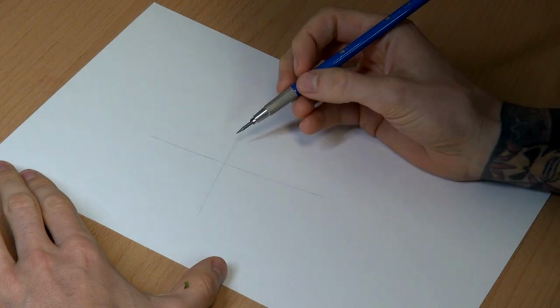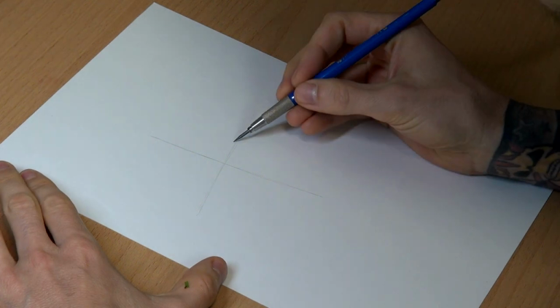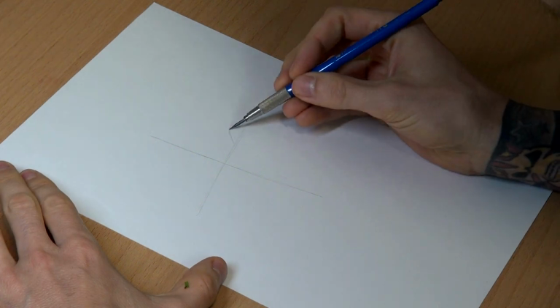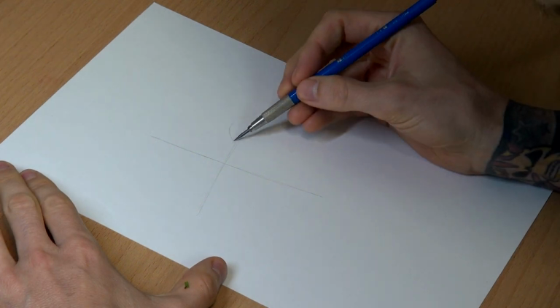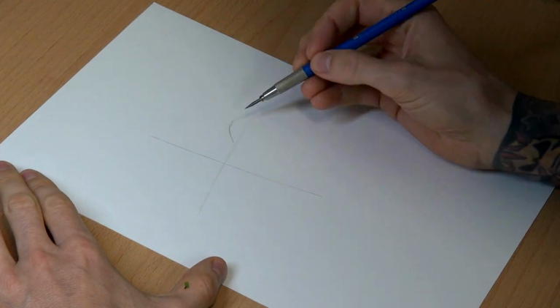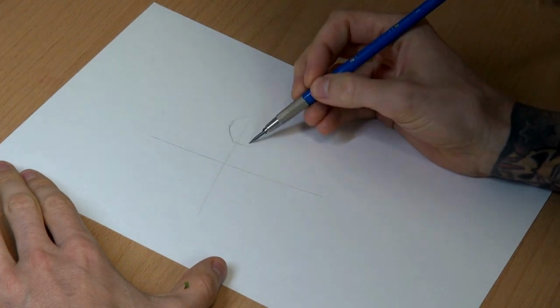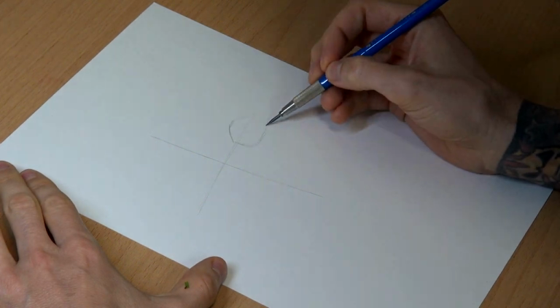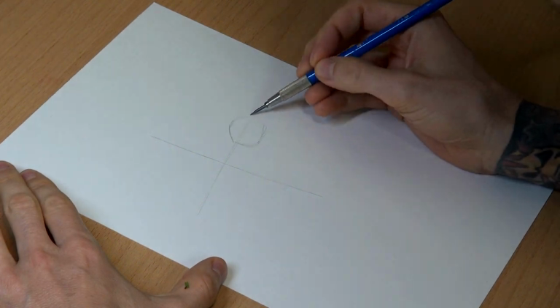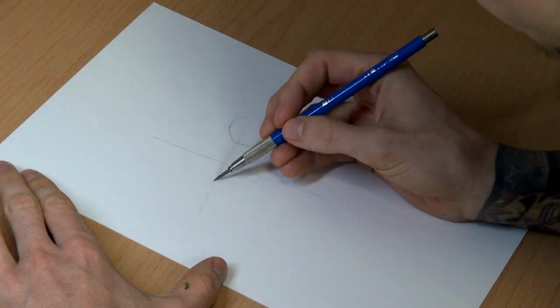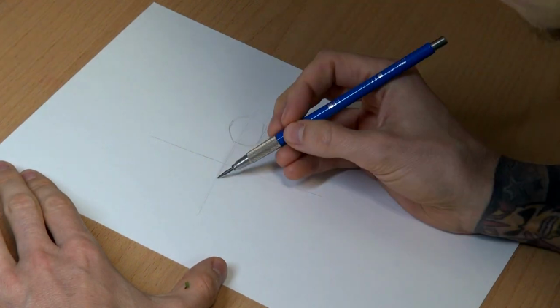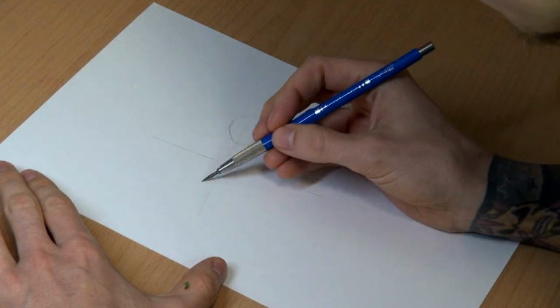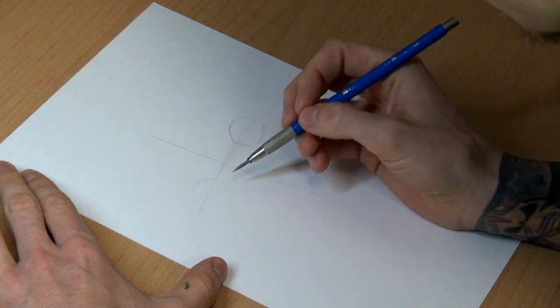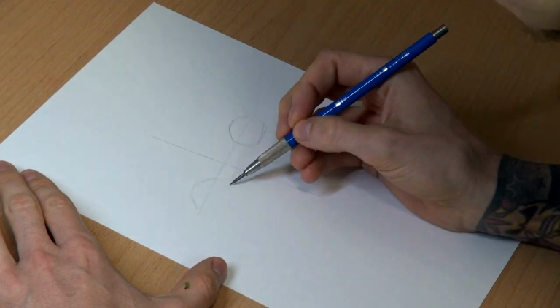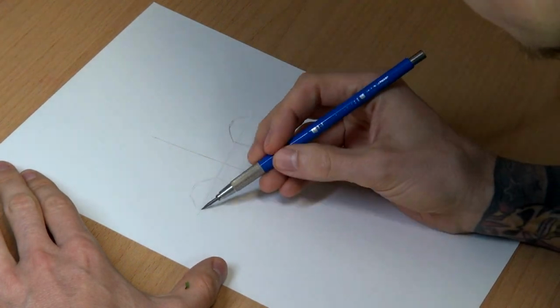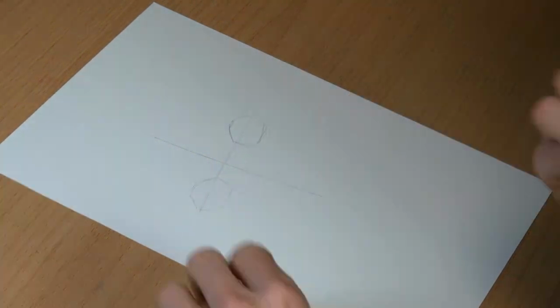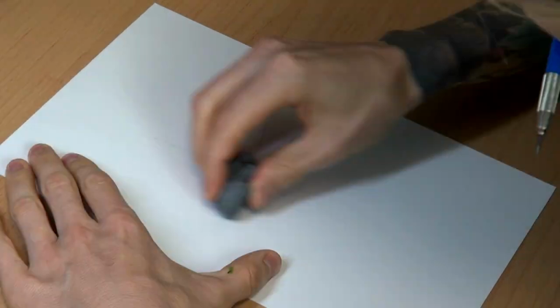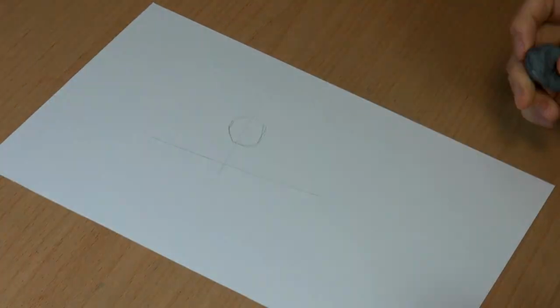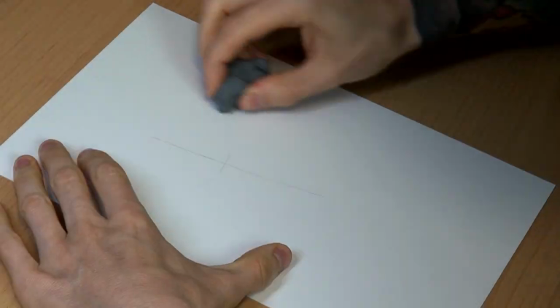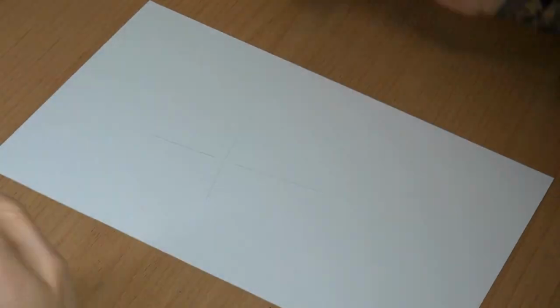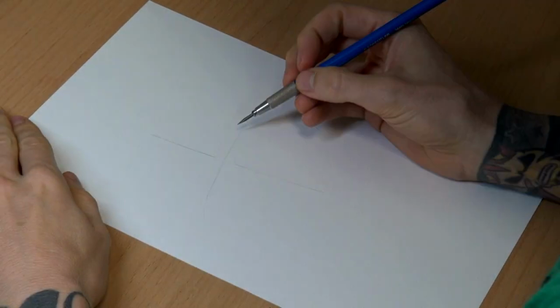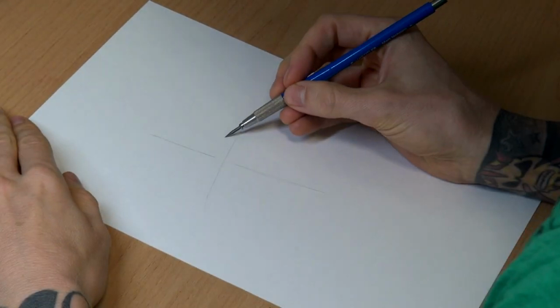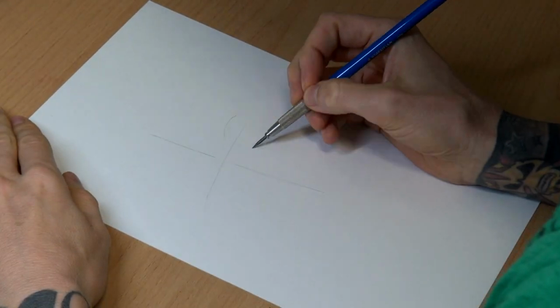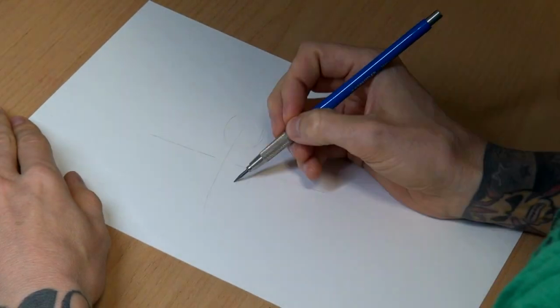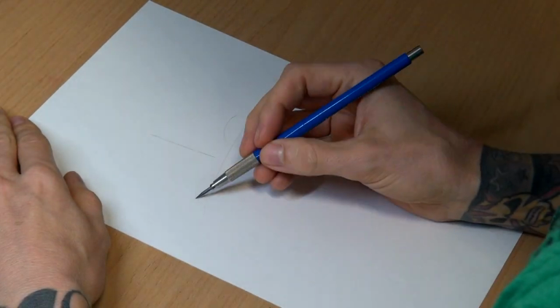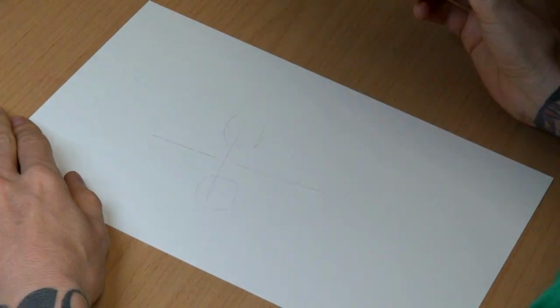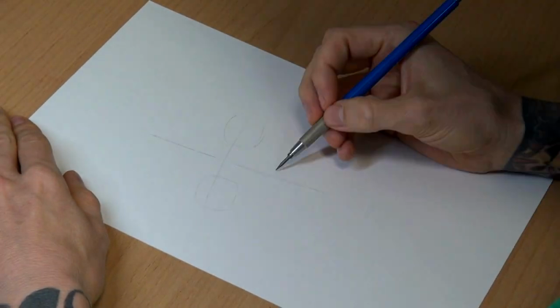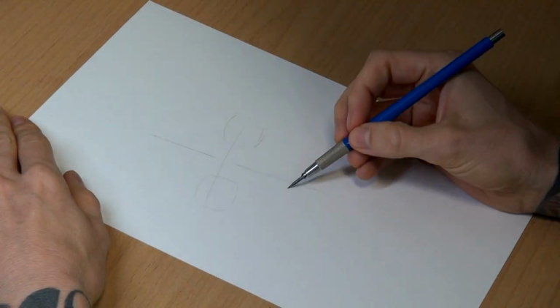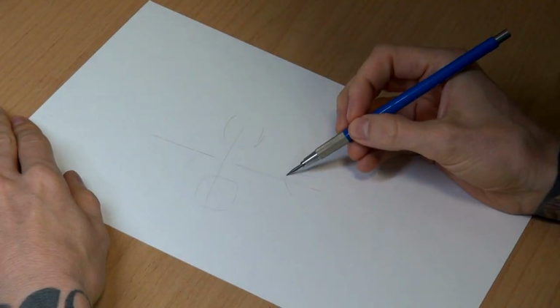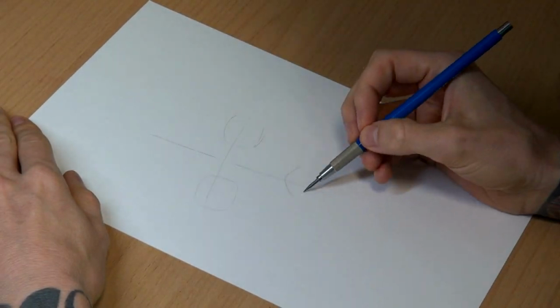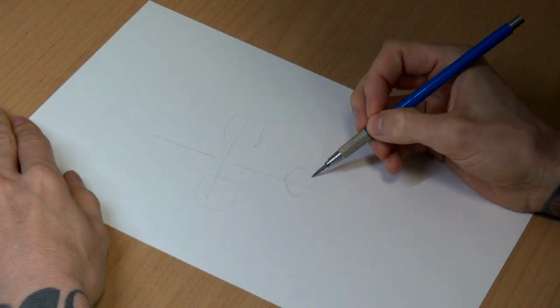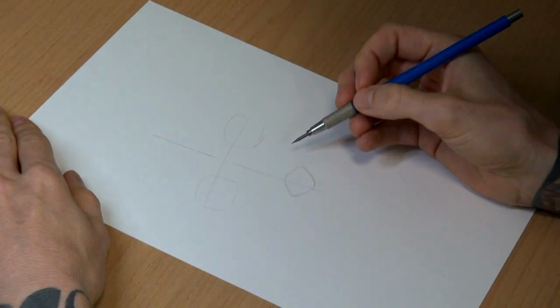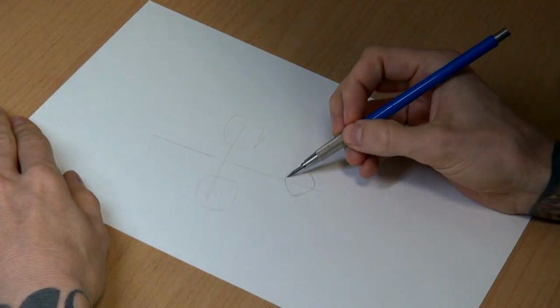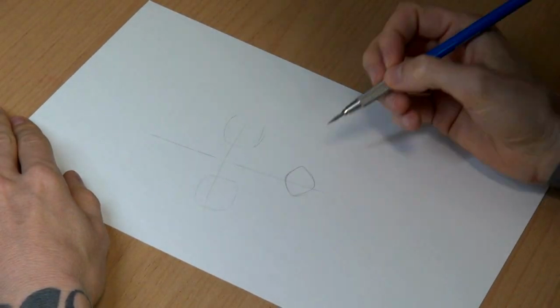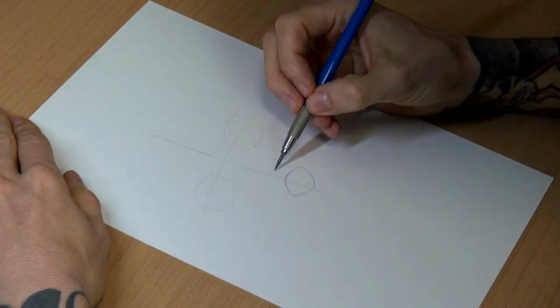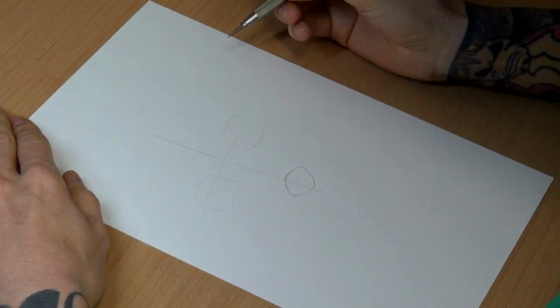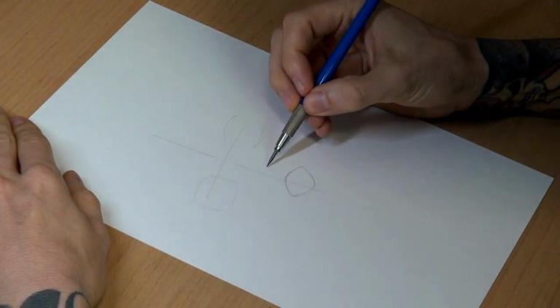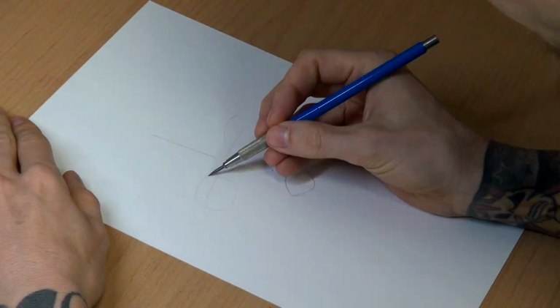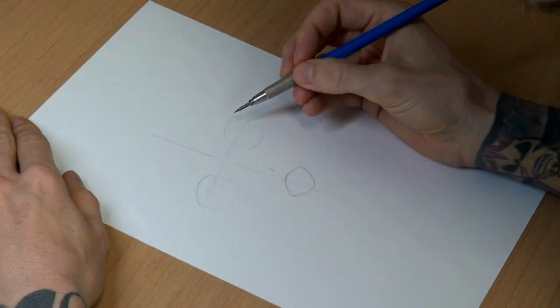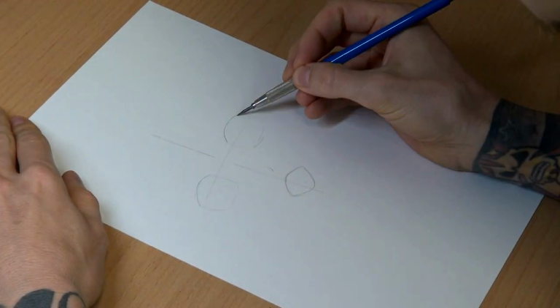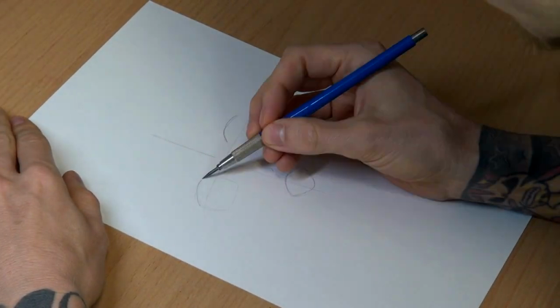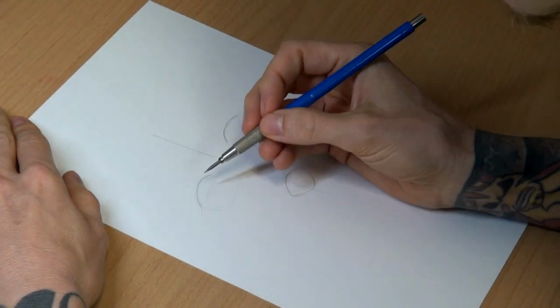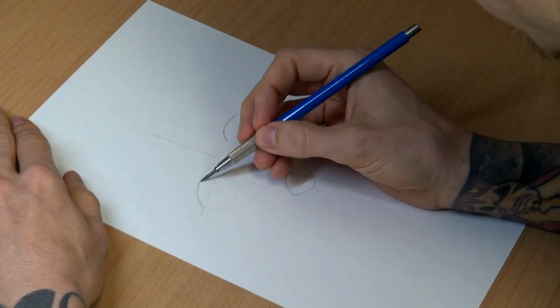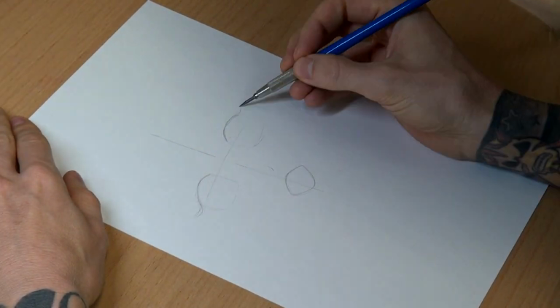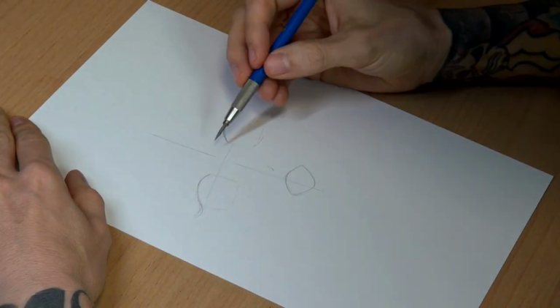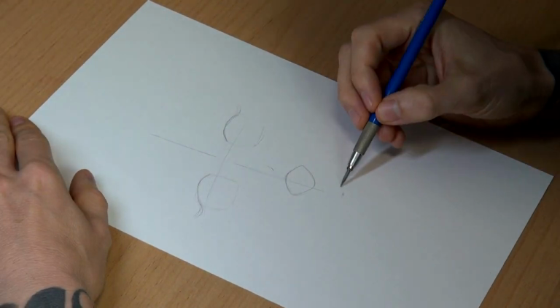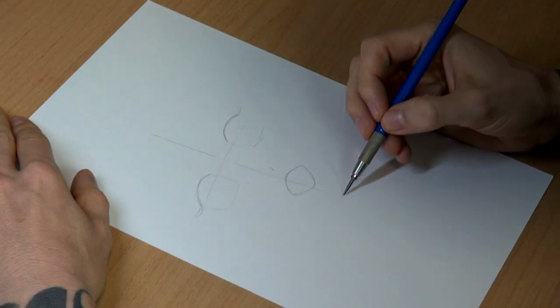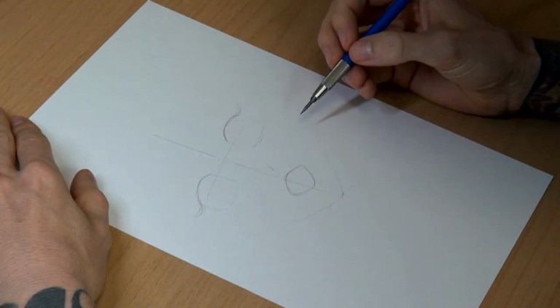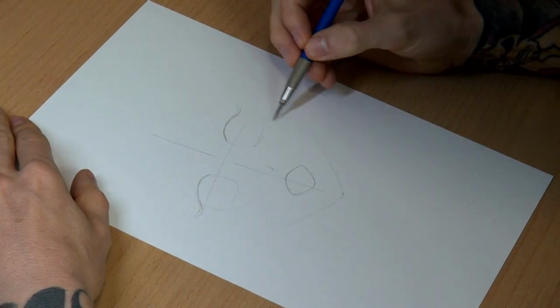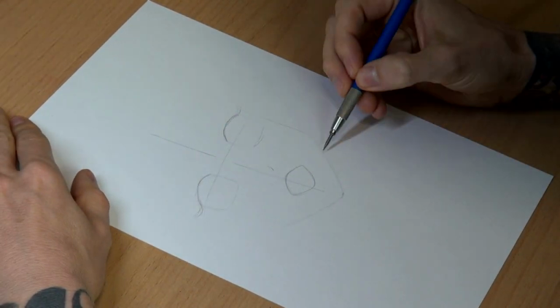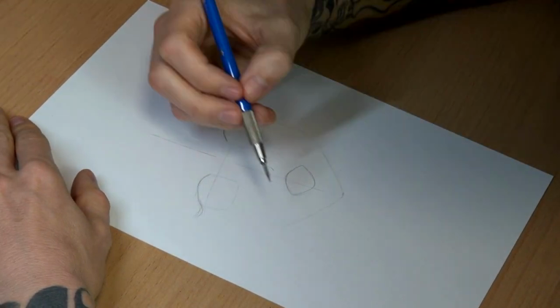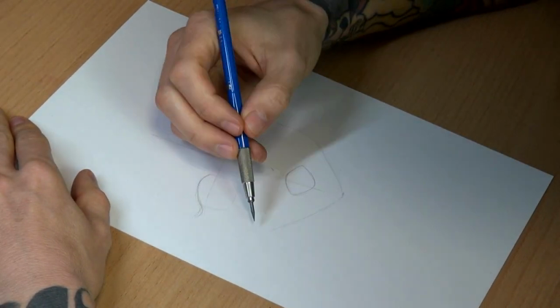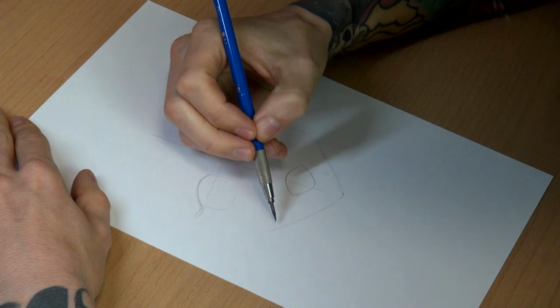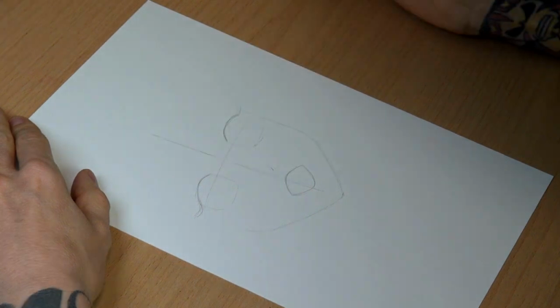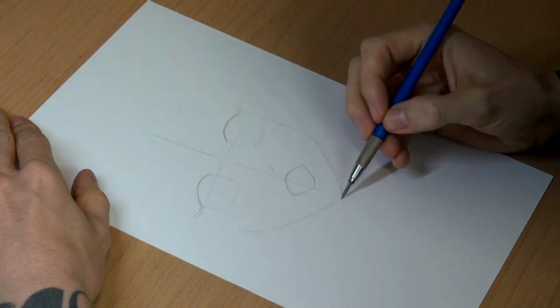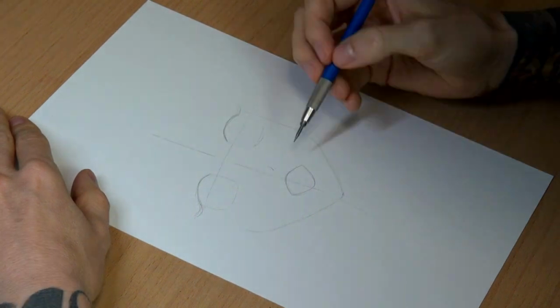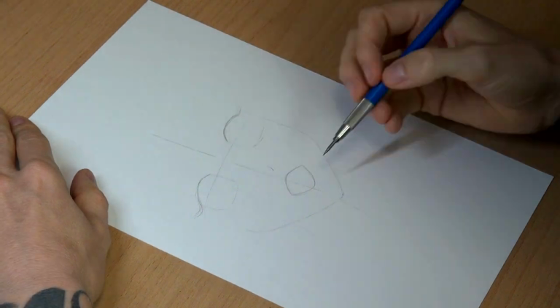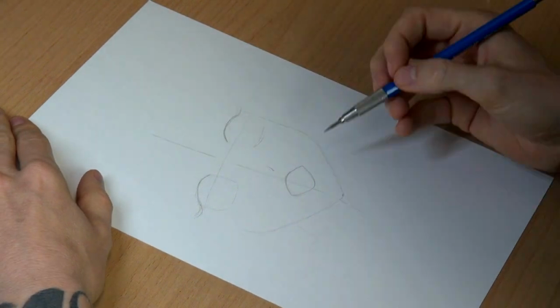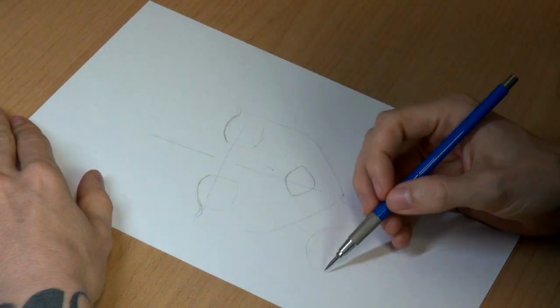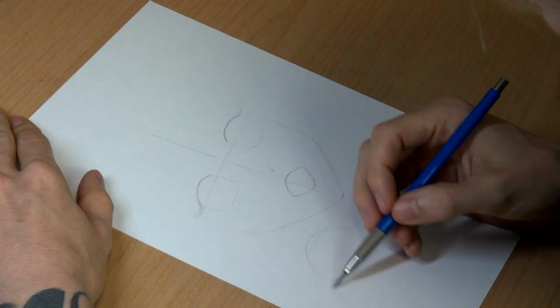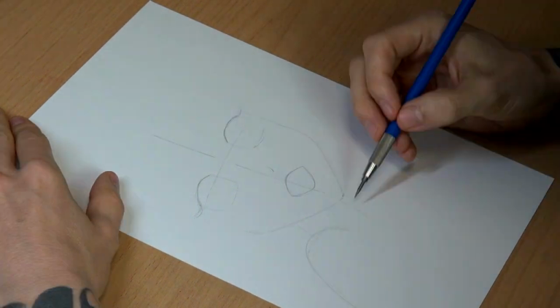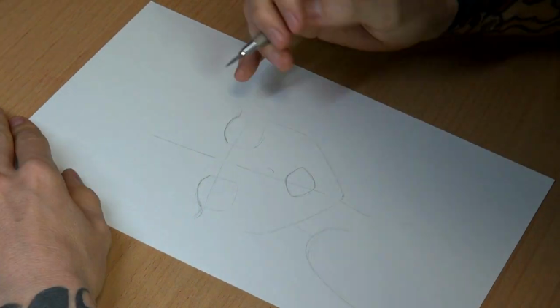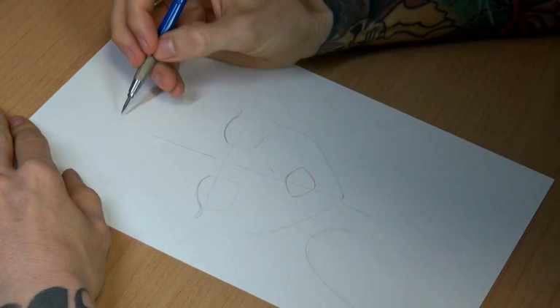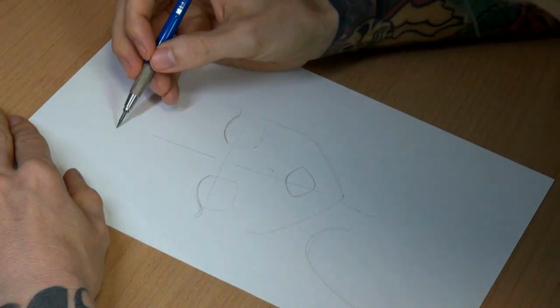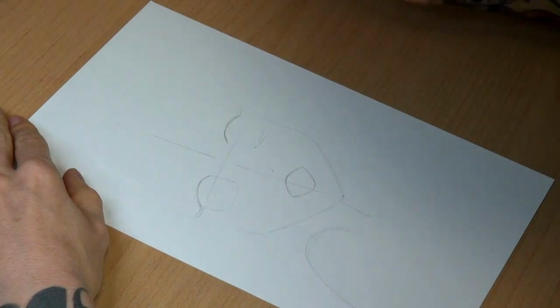That's right, a lot of you guys really liked my latest anime drawing, so I decided to make another one, this time in full color.